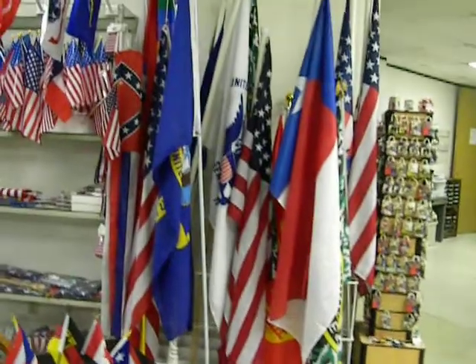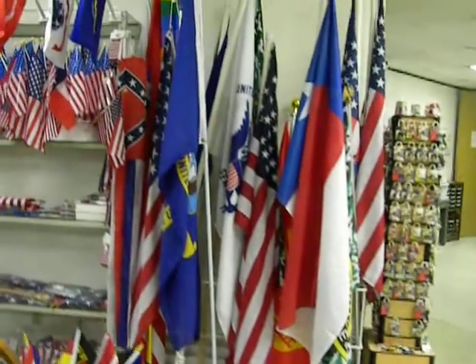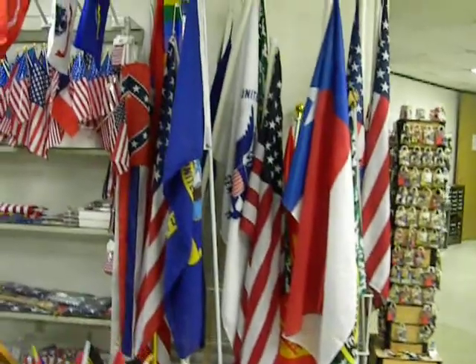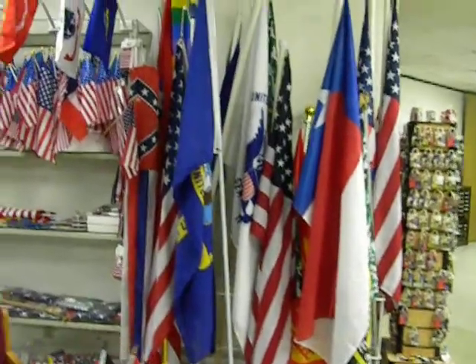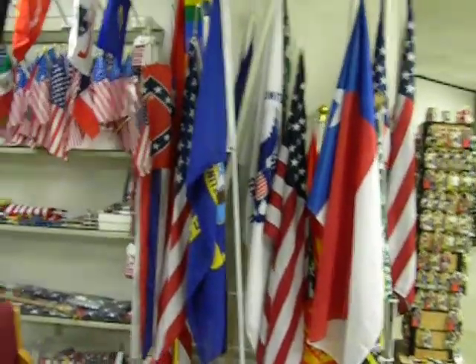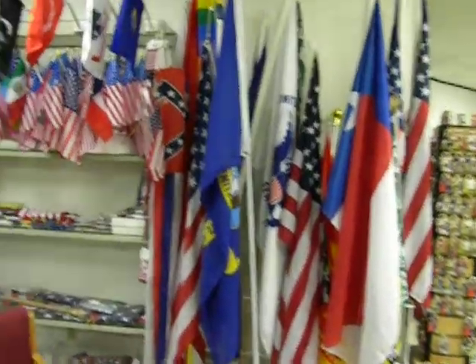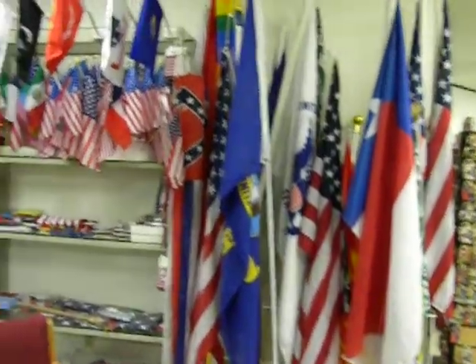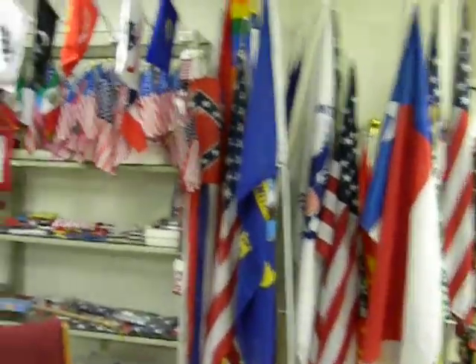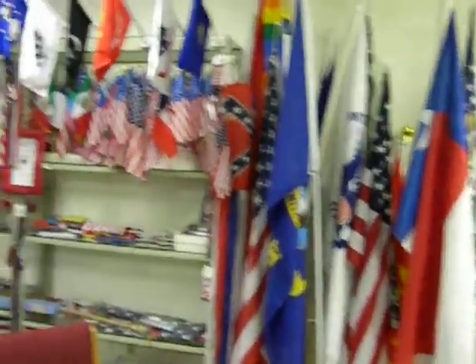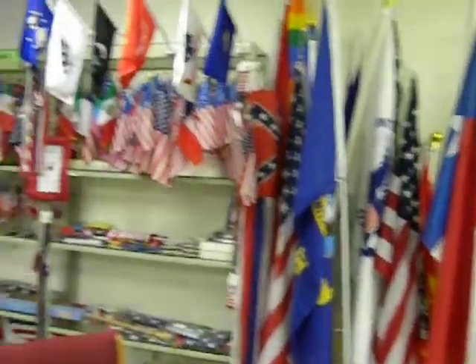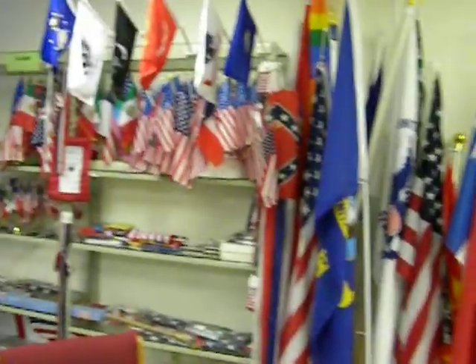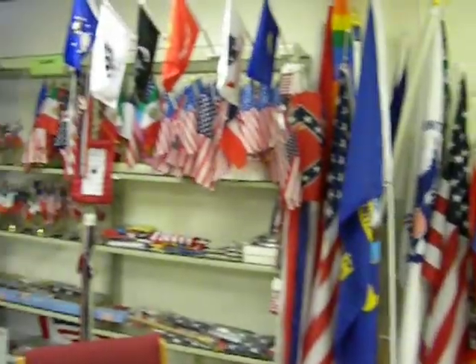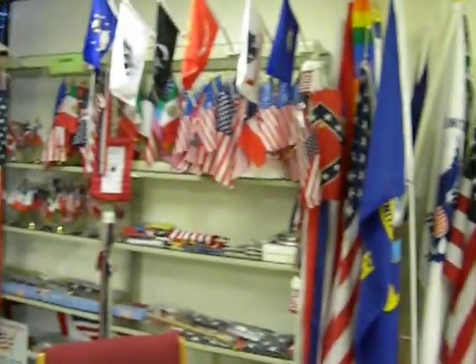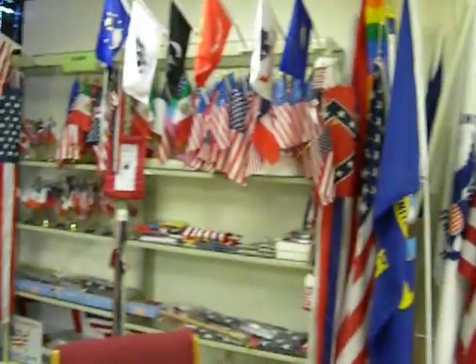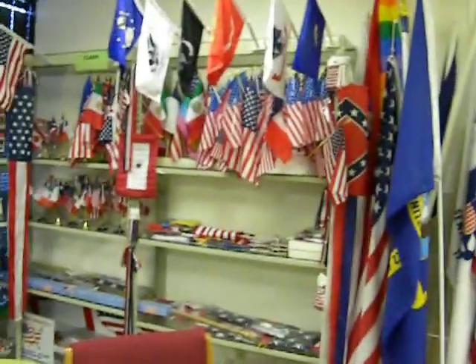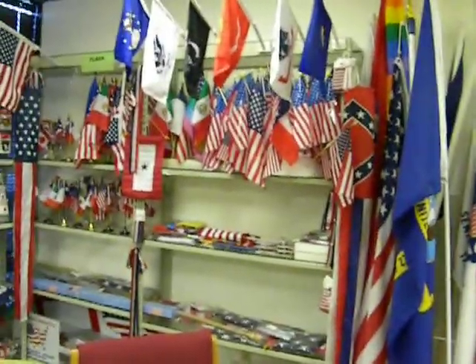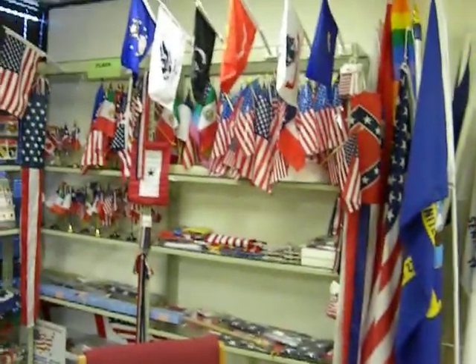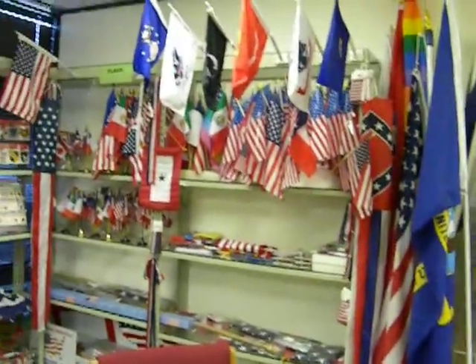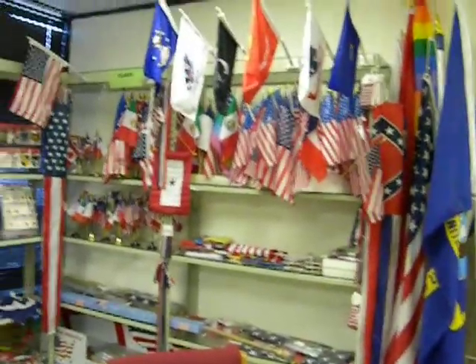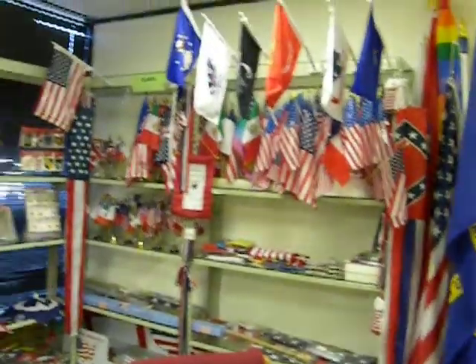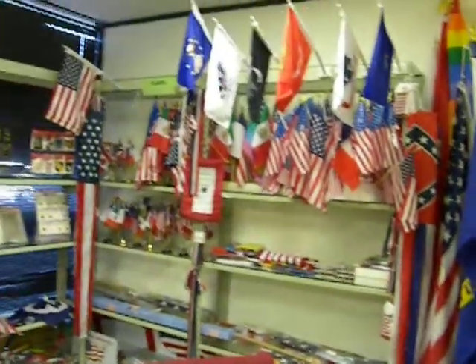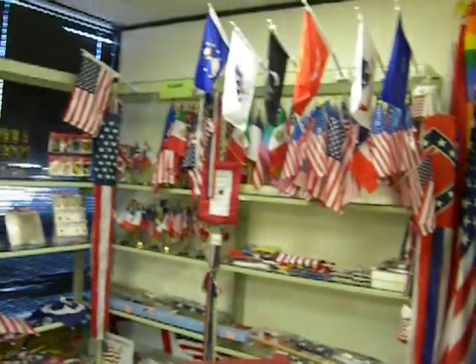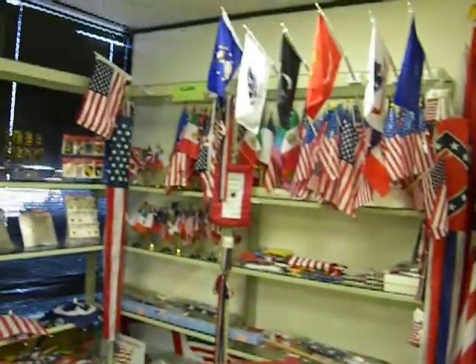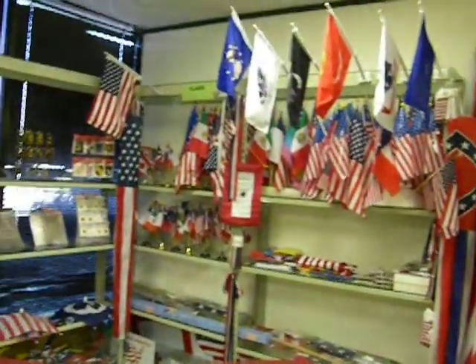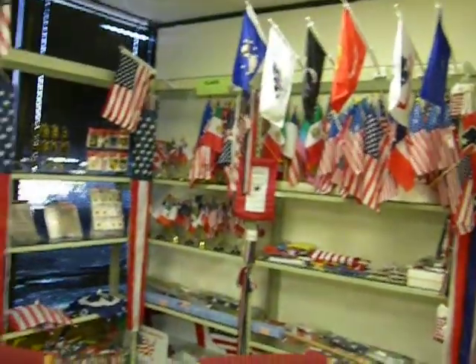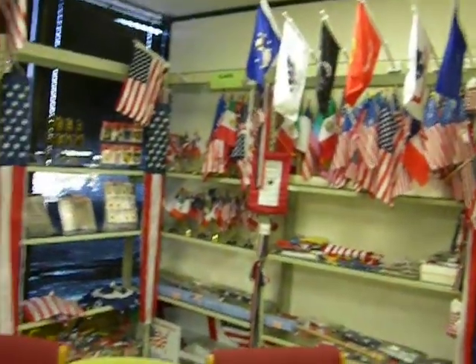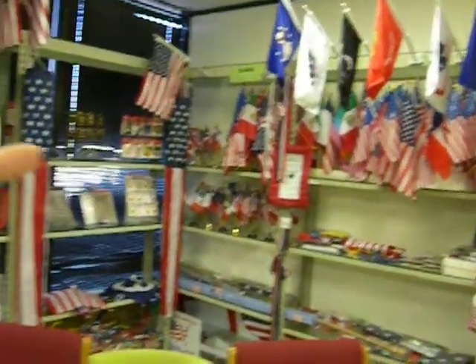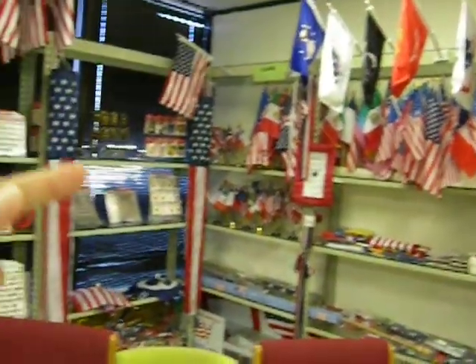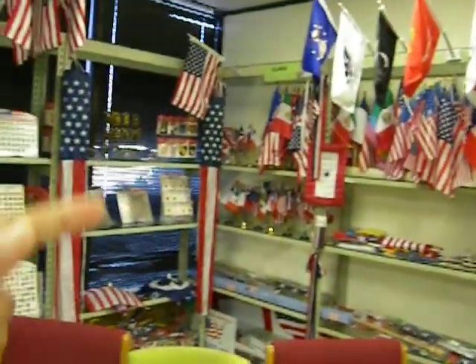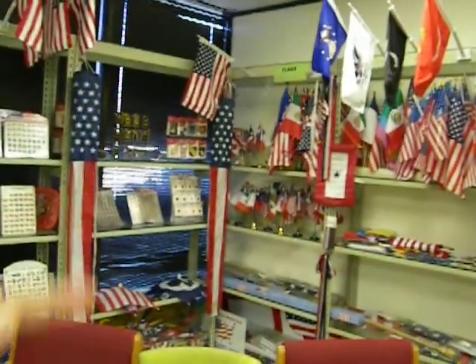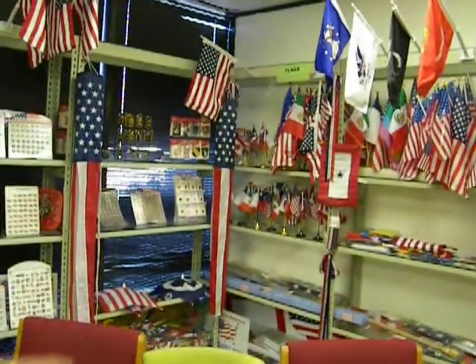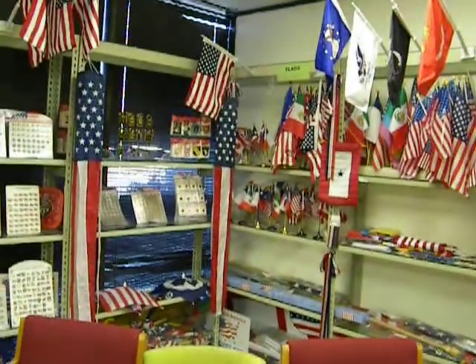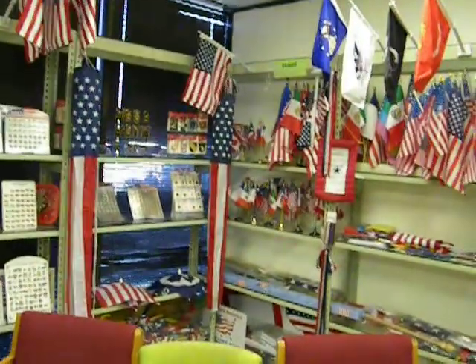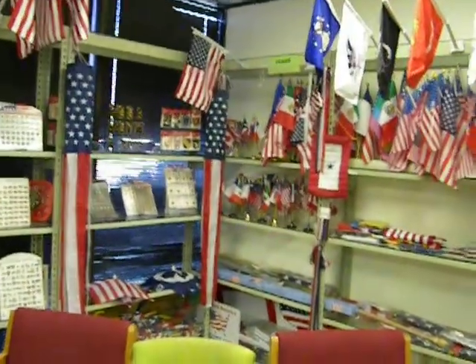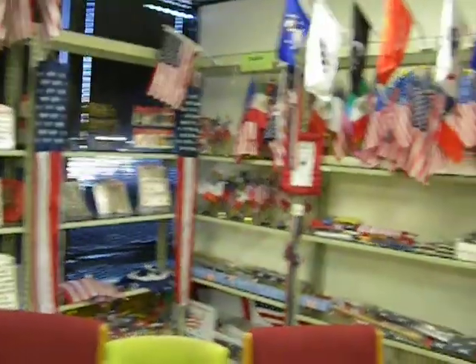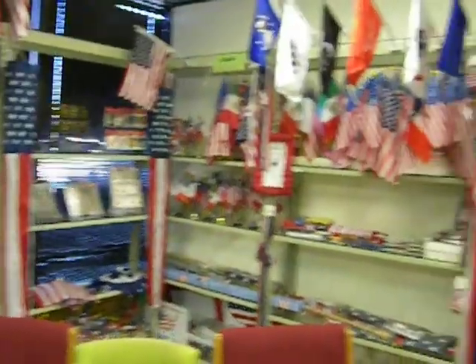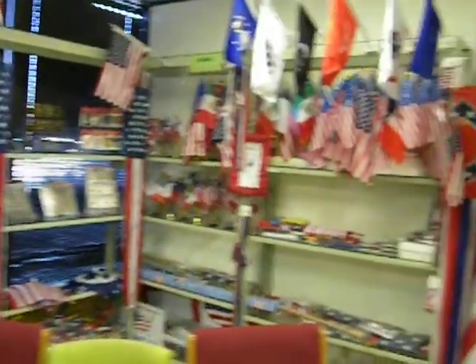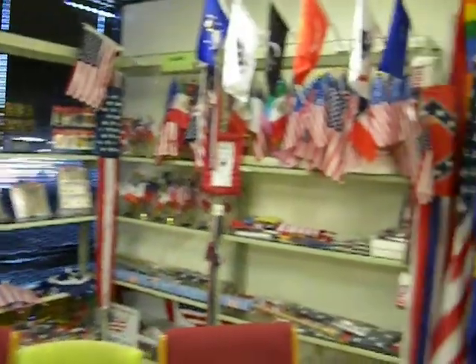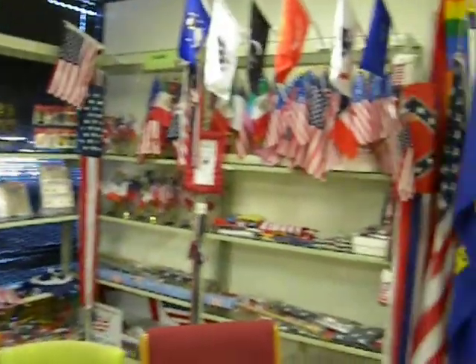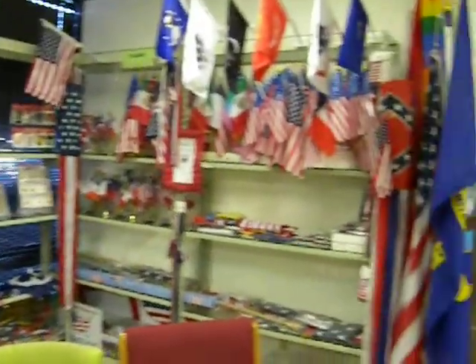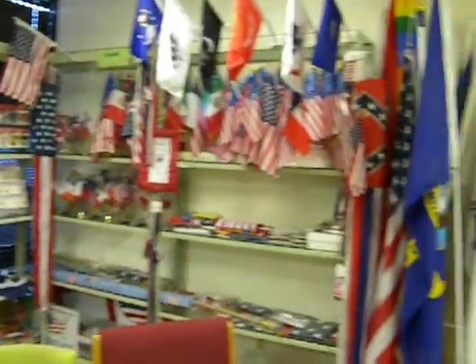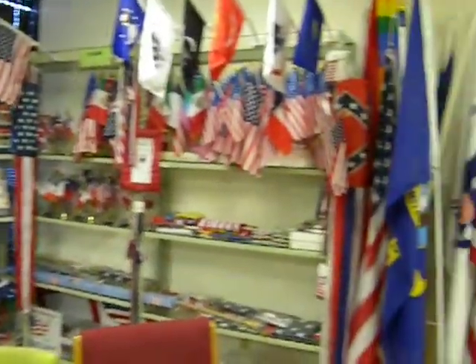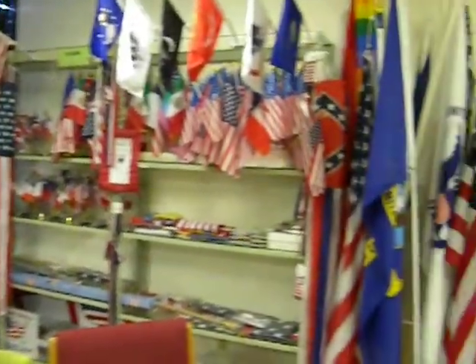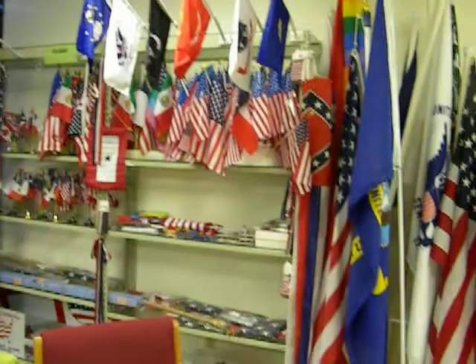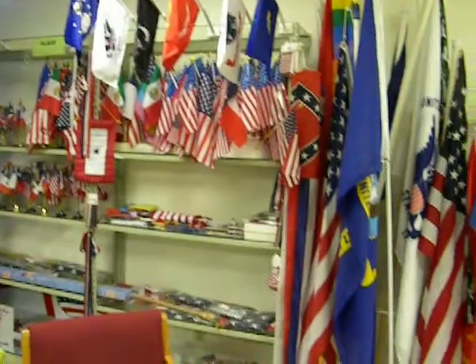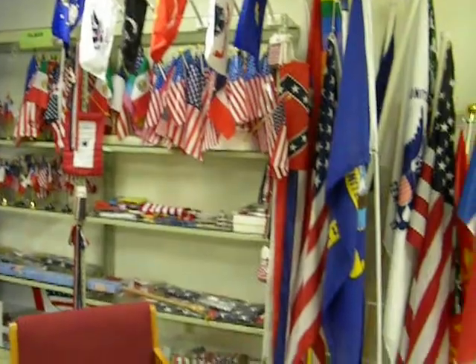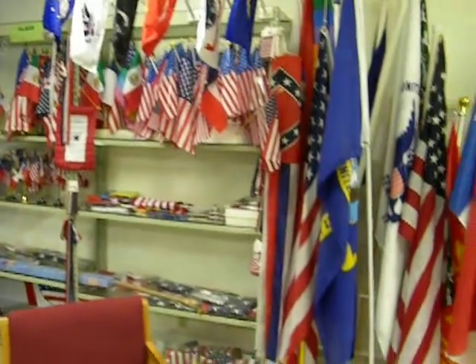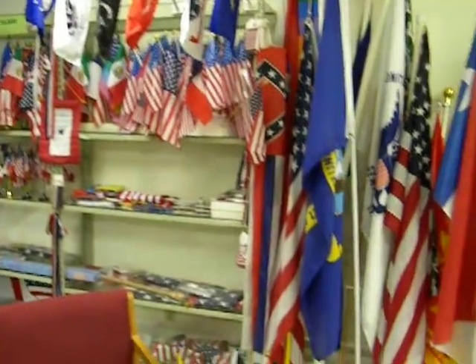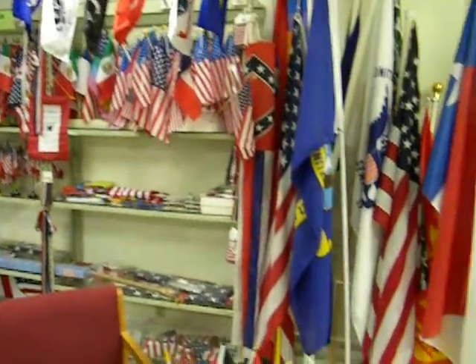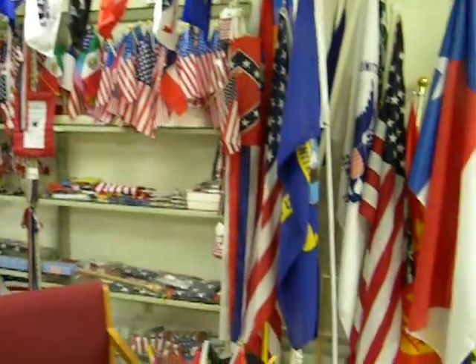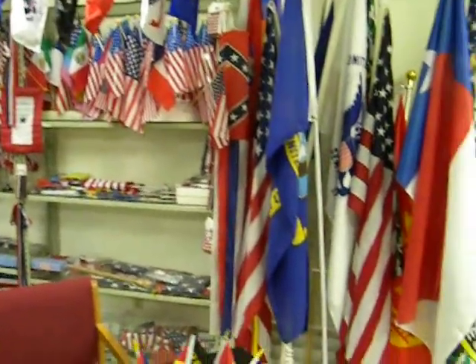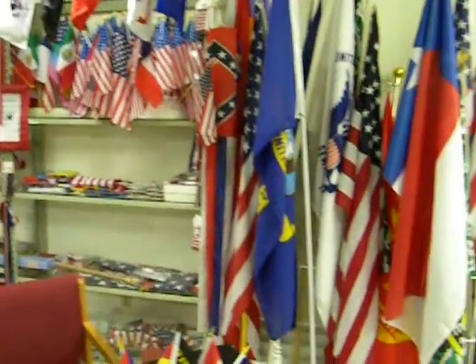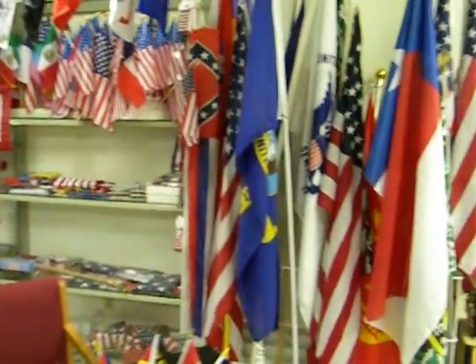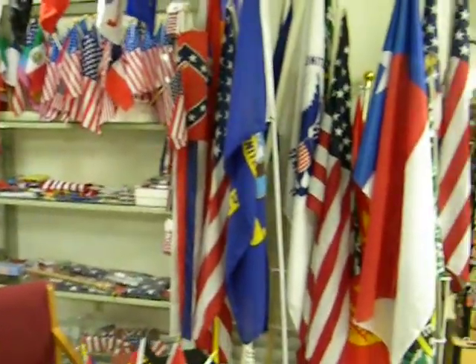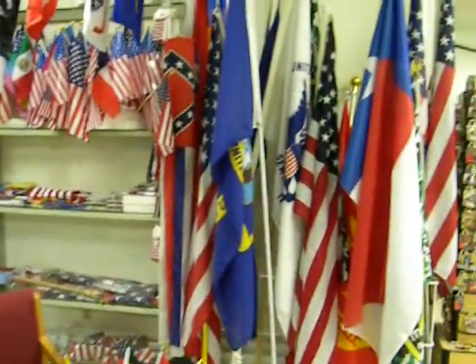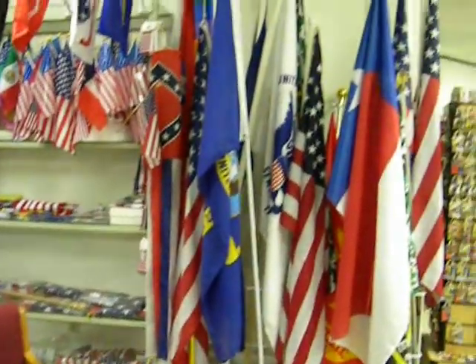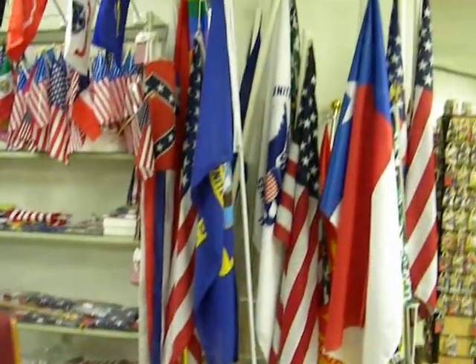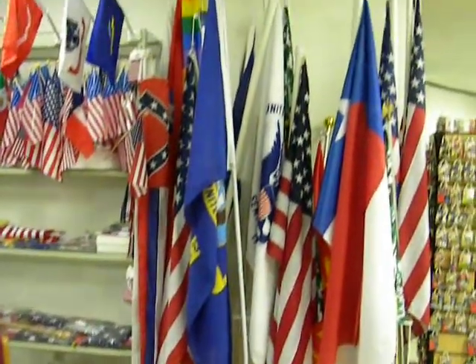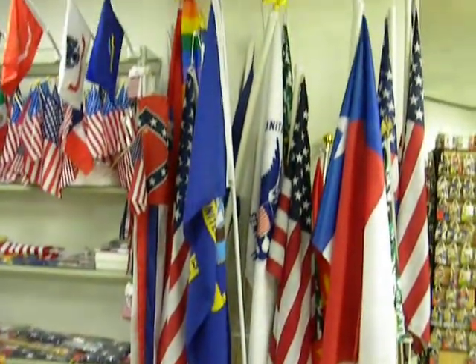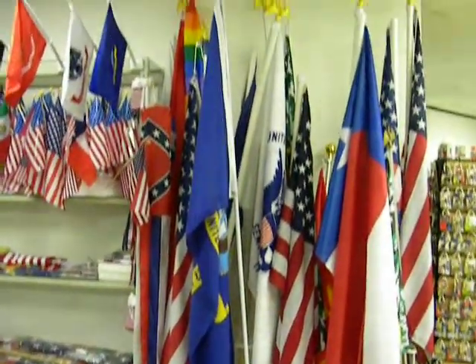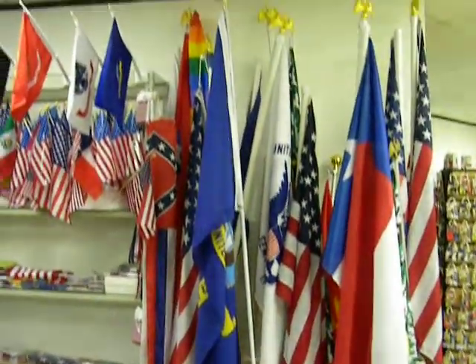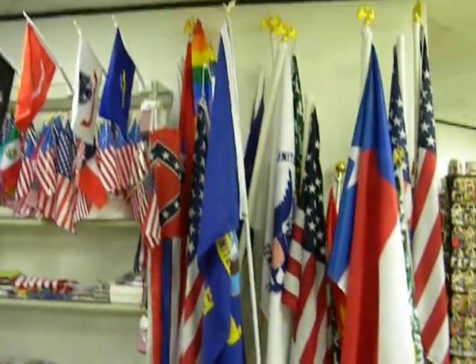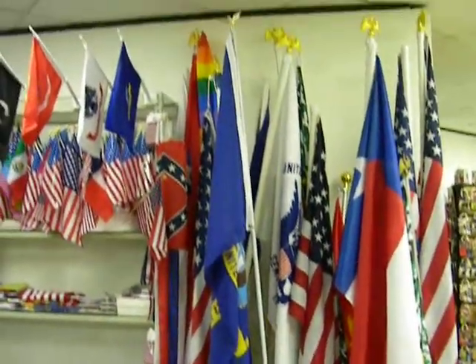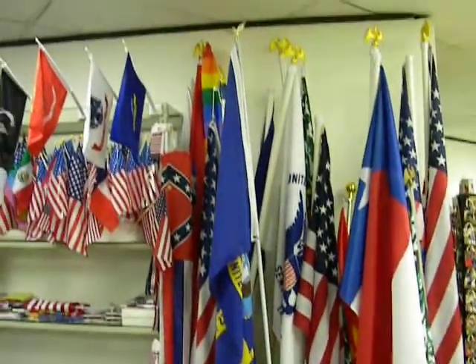These are our flags. We have different size flags — different countries and different state flags in all sizes.